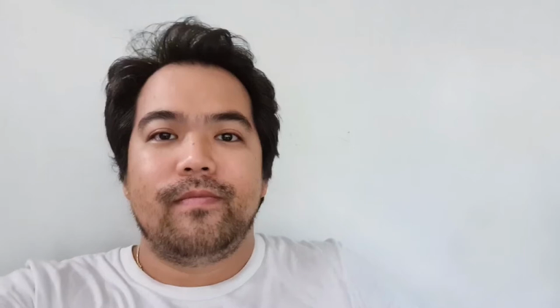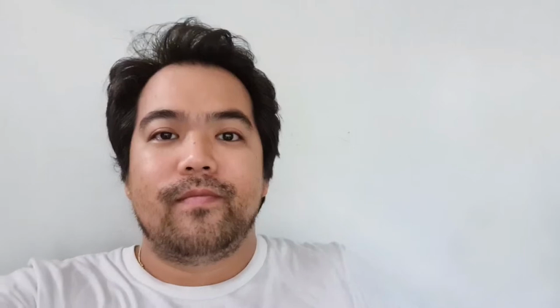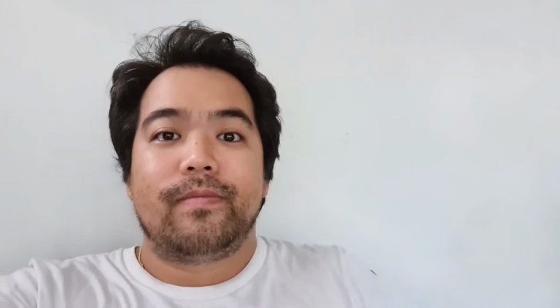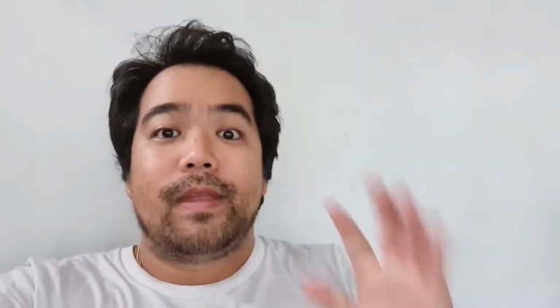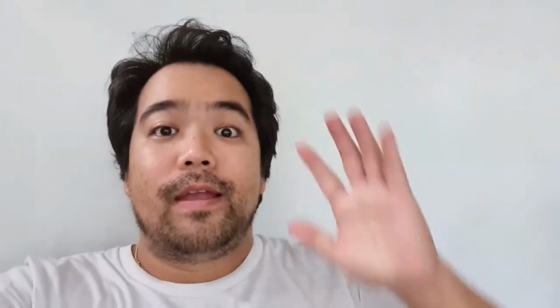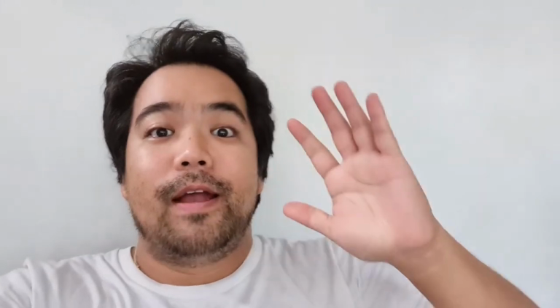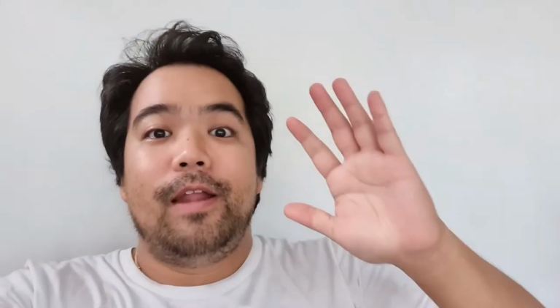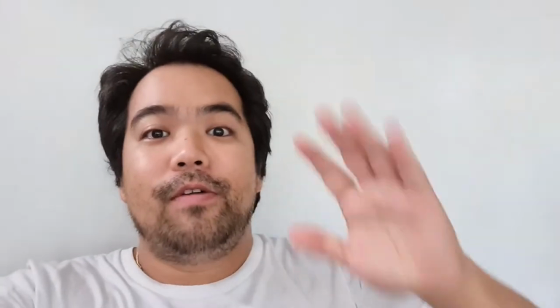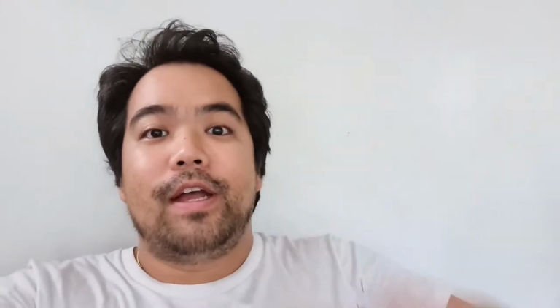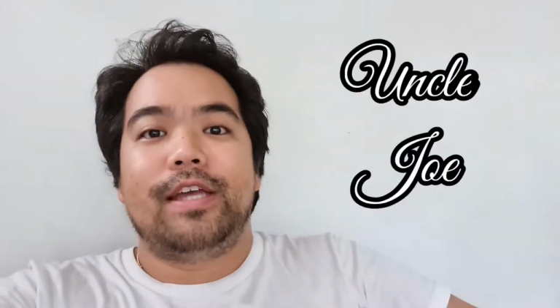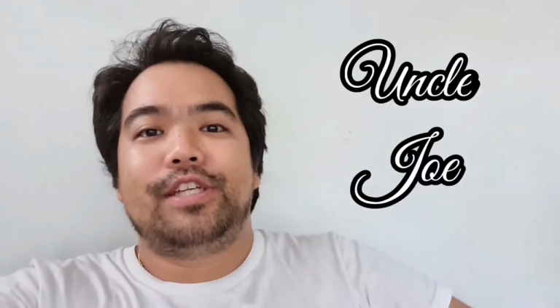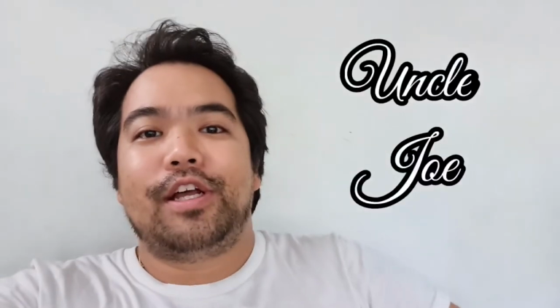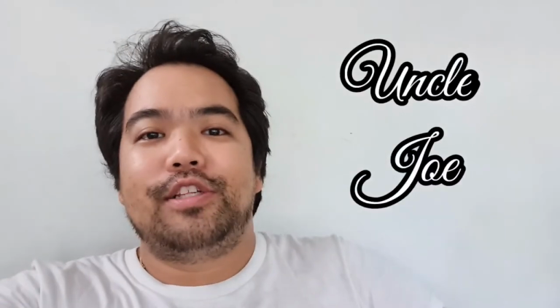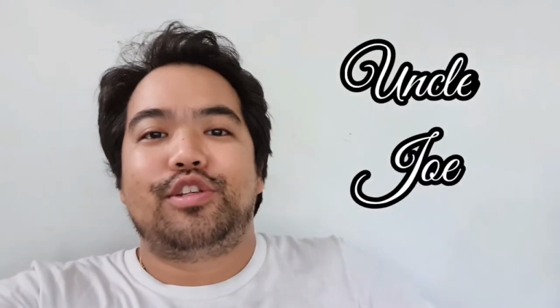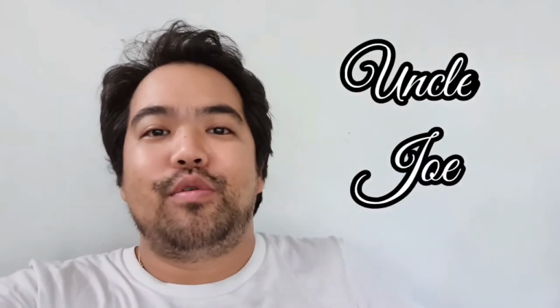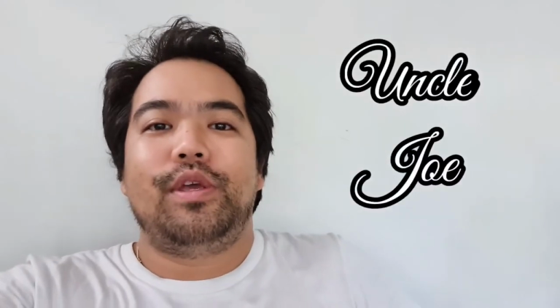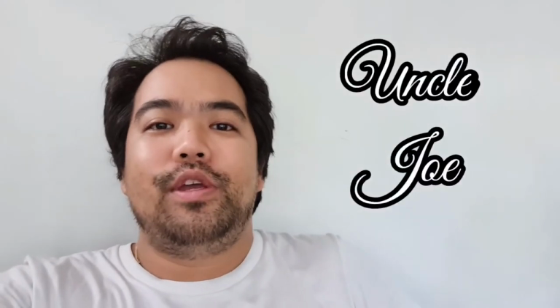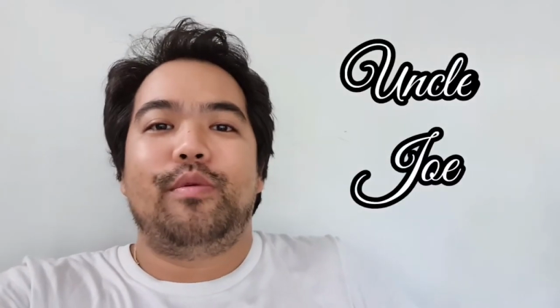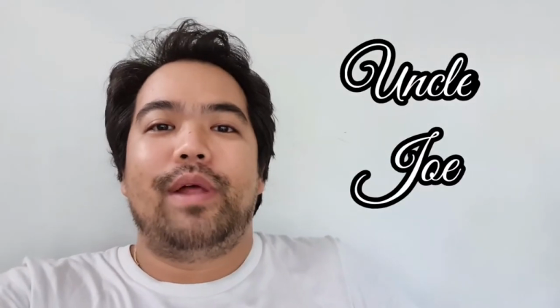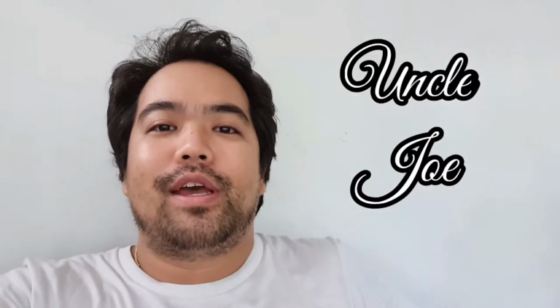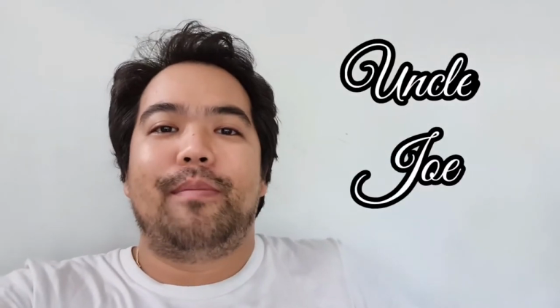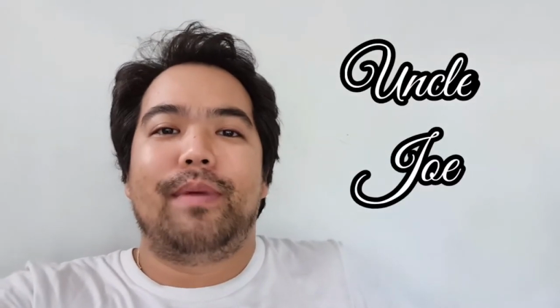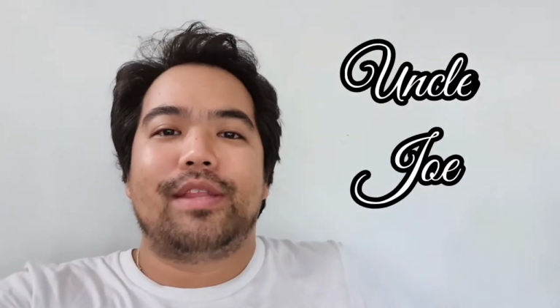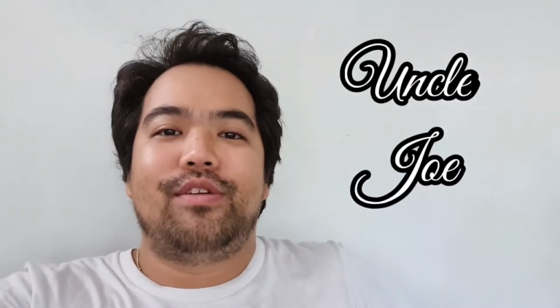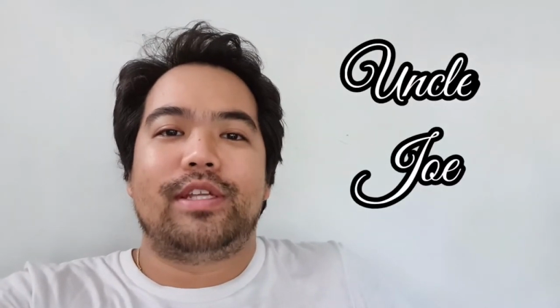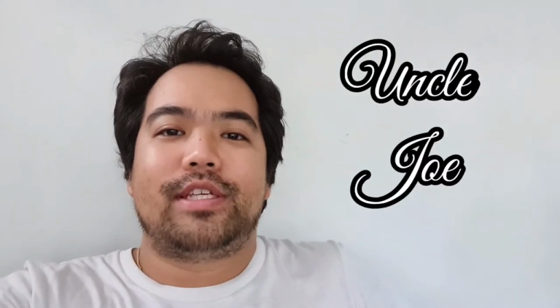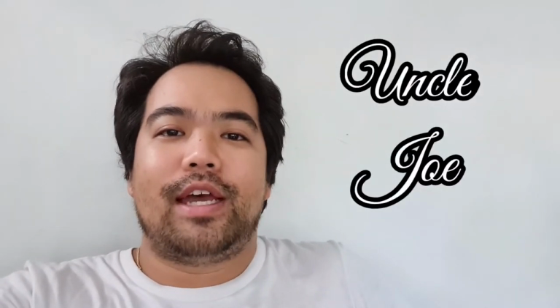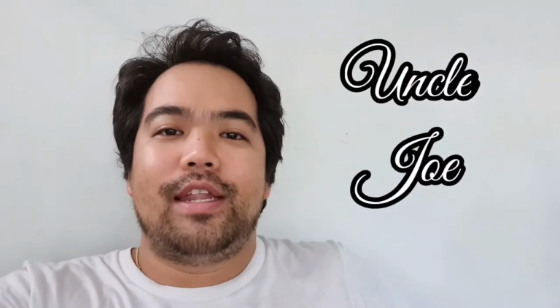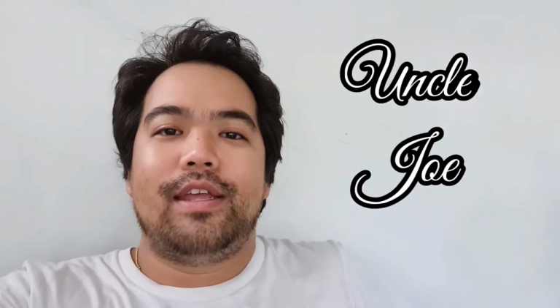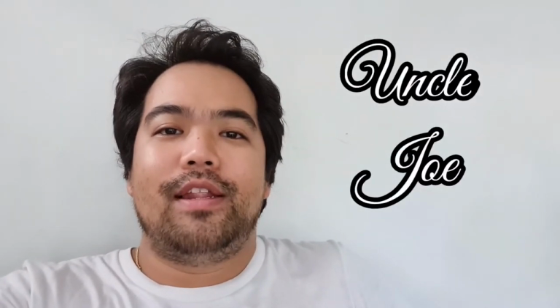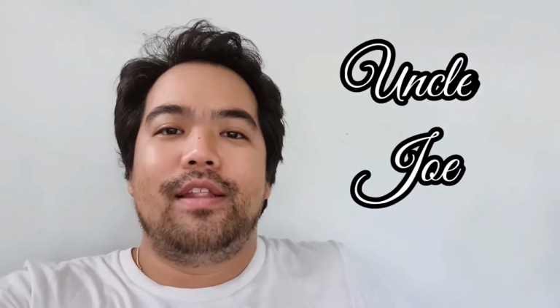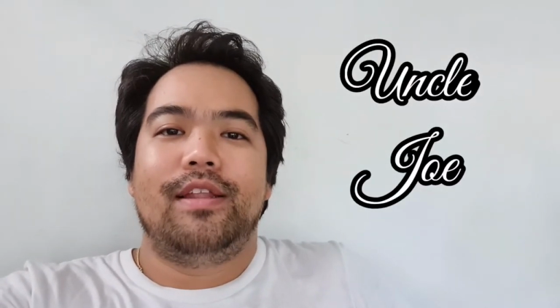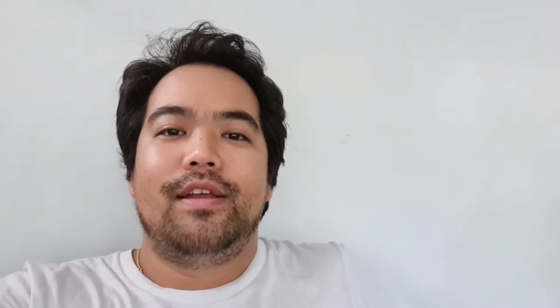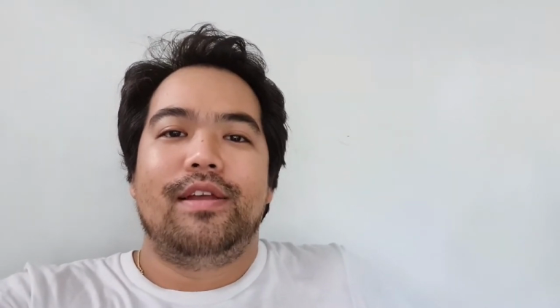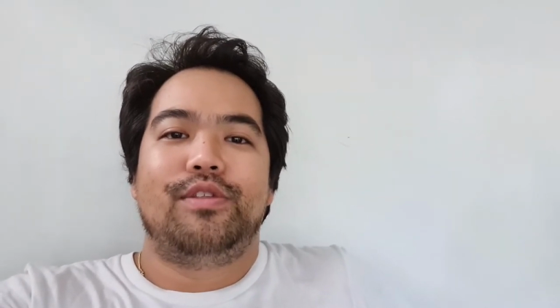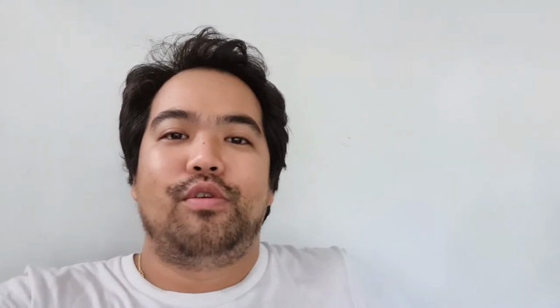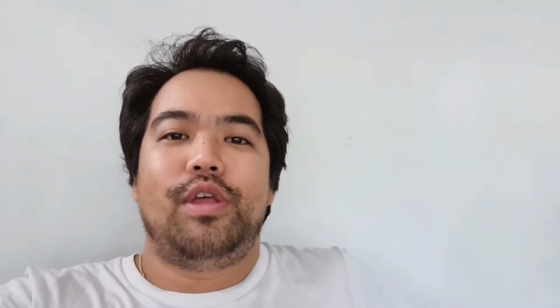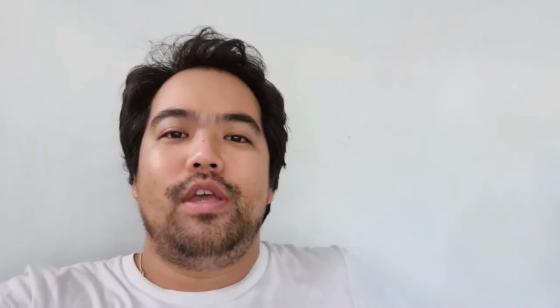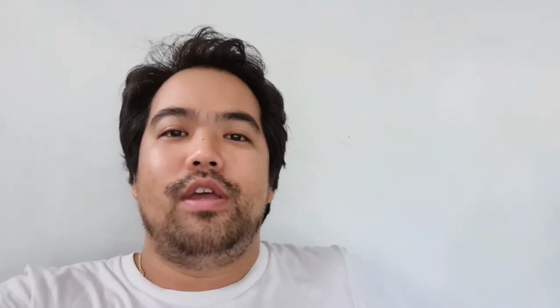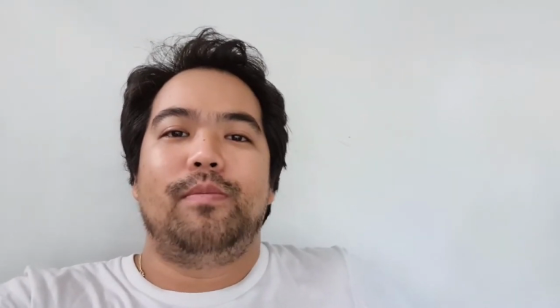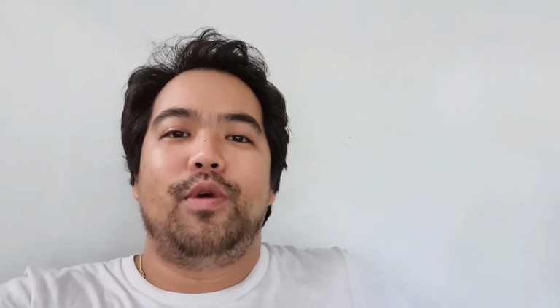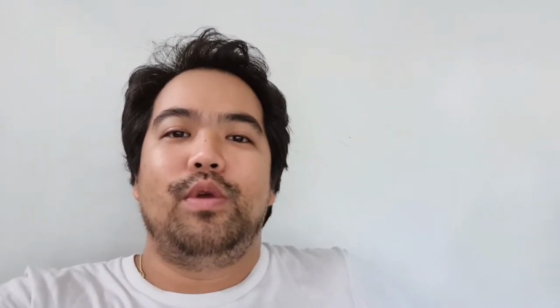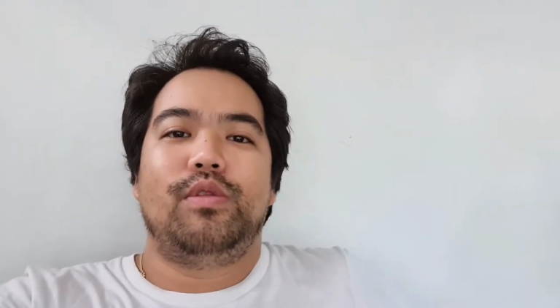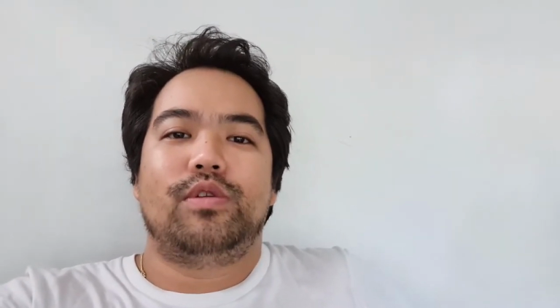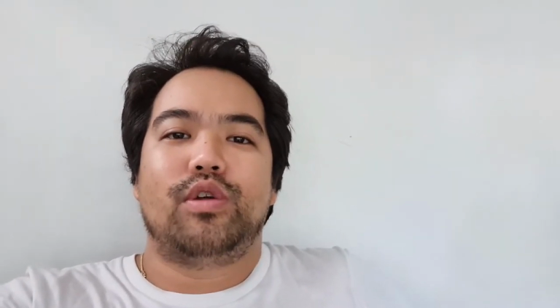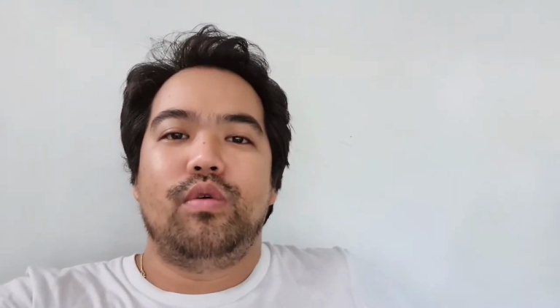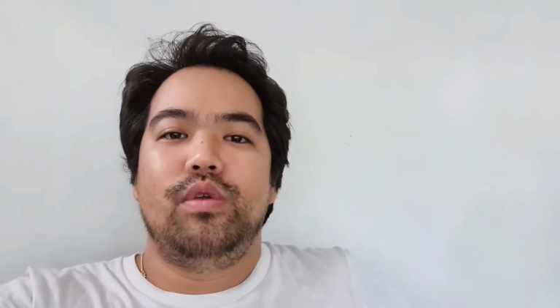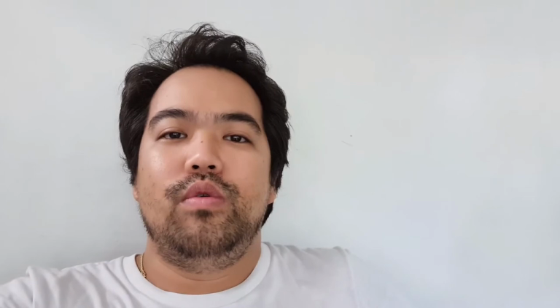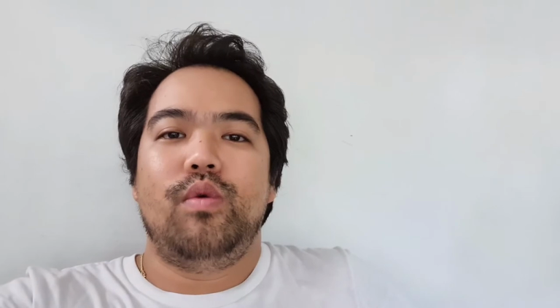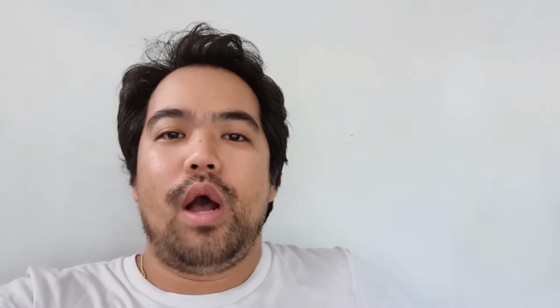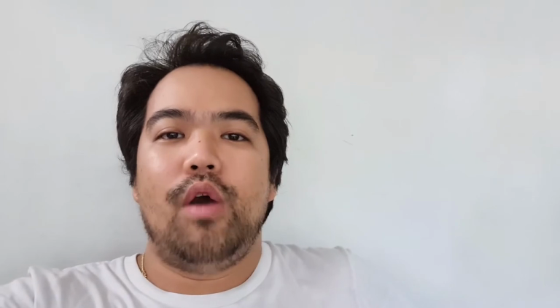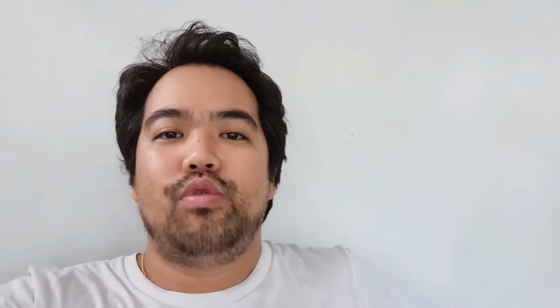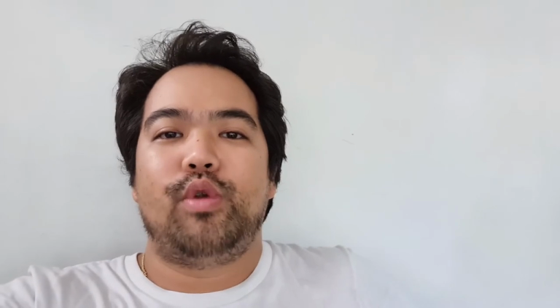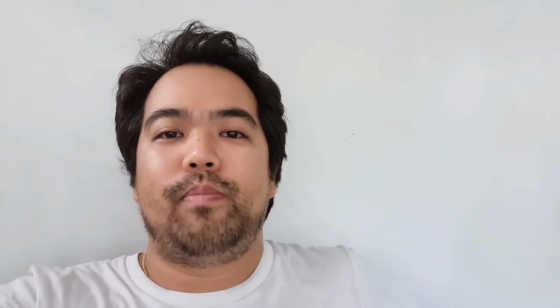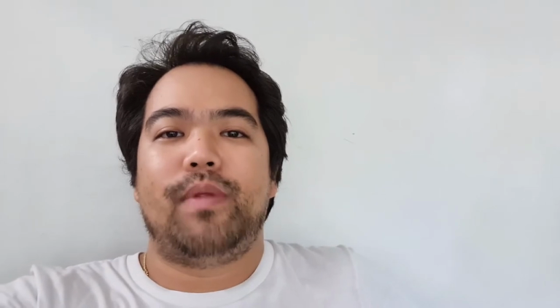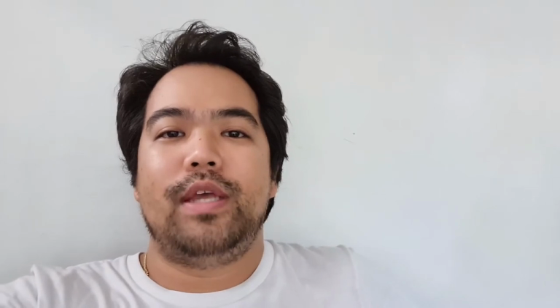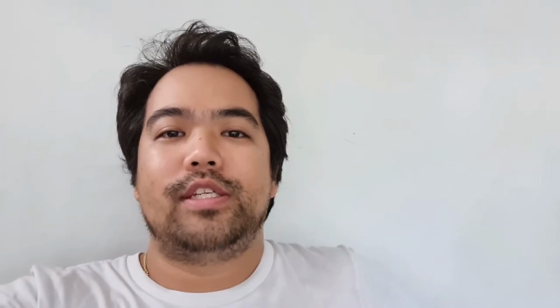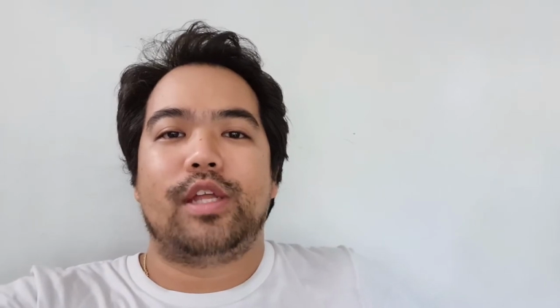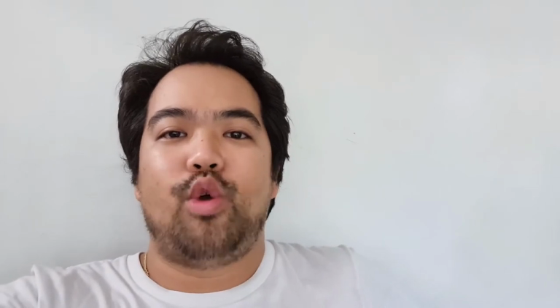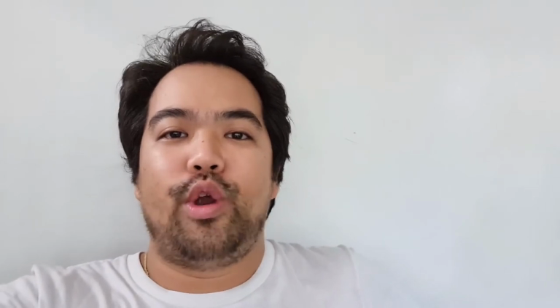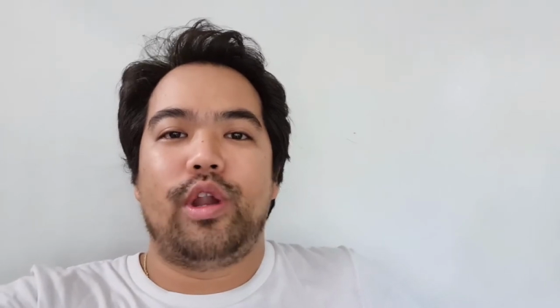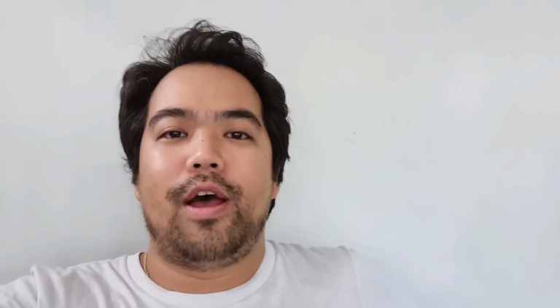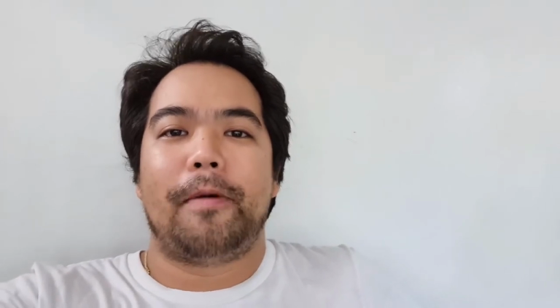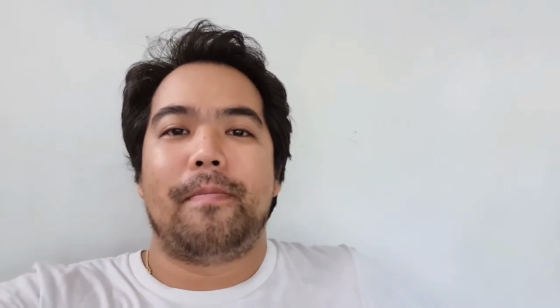Hello guys, Uncle Joe here. Welcome back to the channel. Today I'm going to show you how to replace a doorknob.